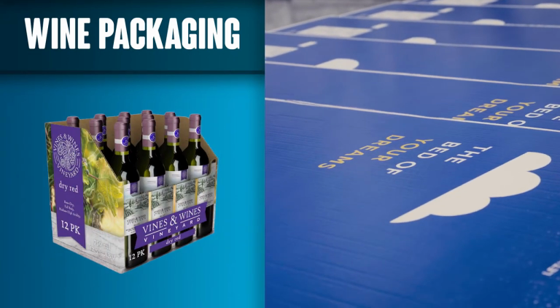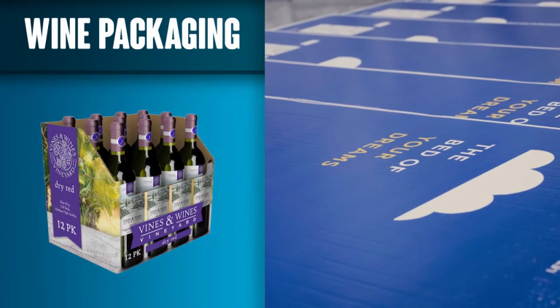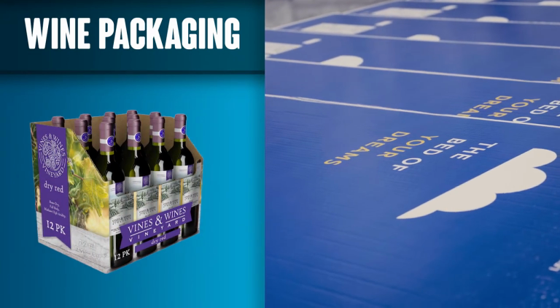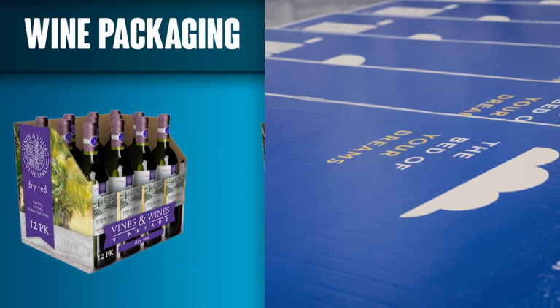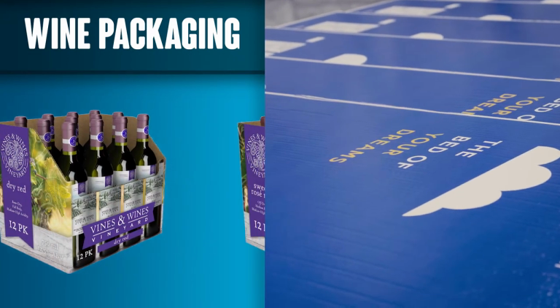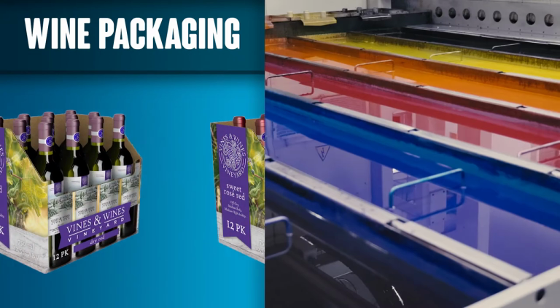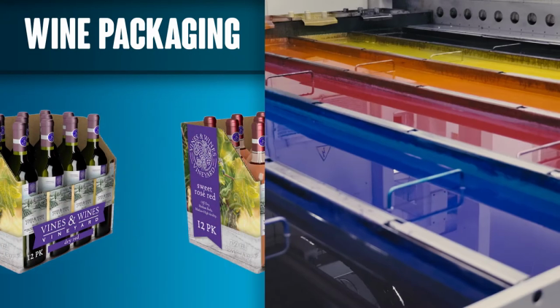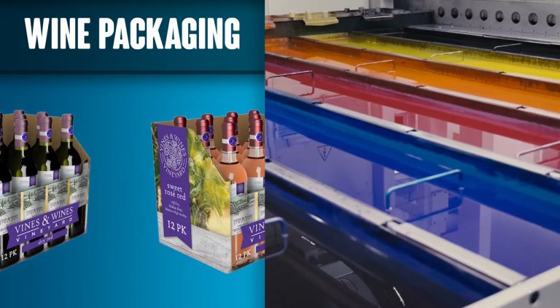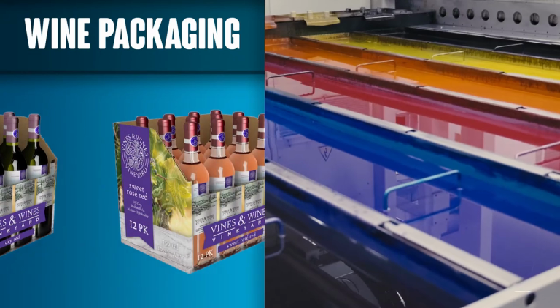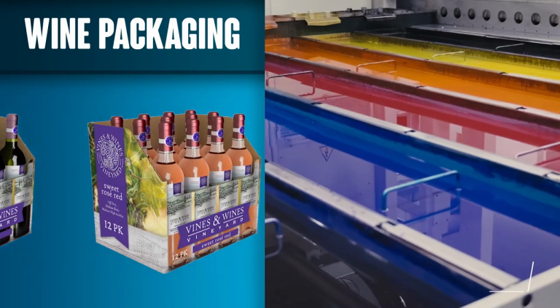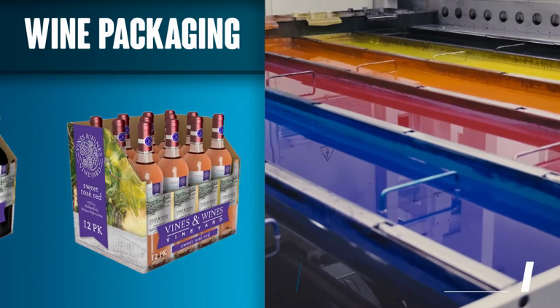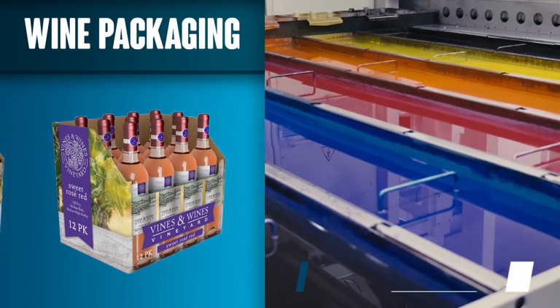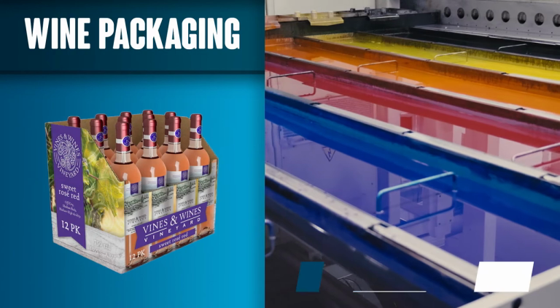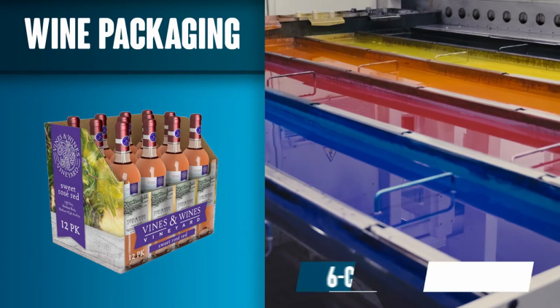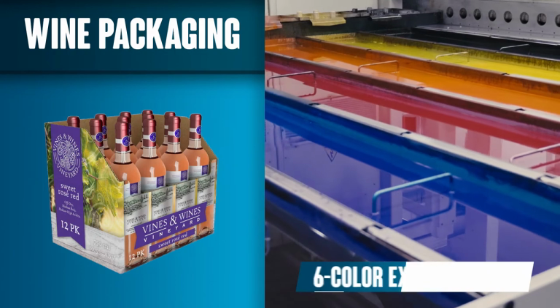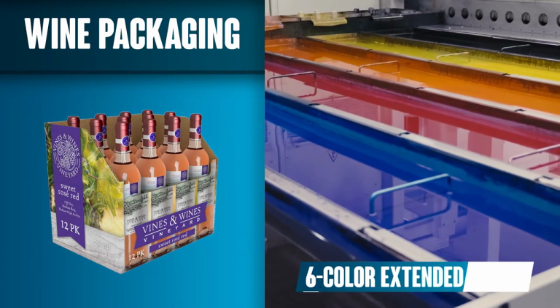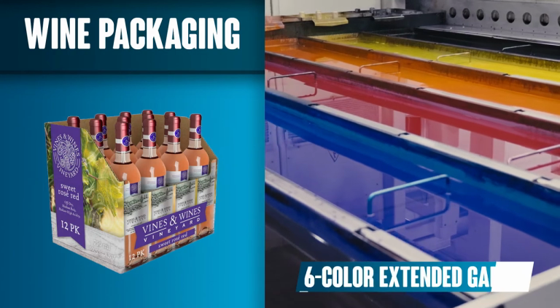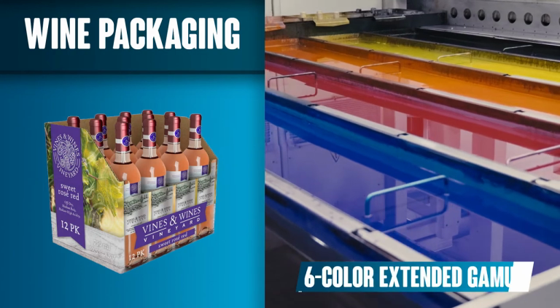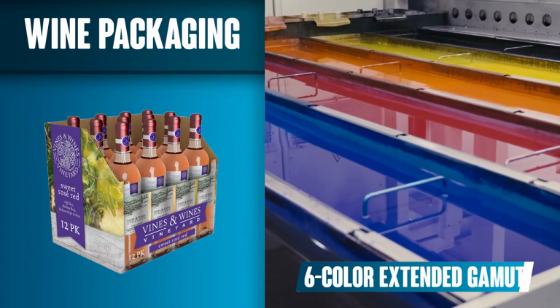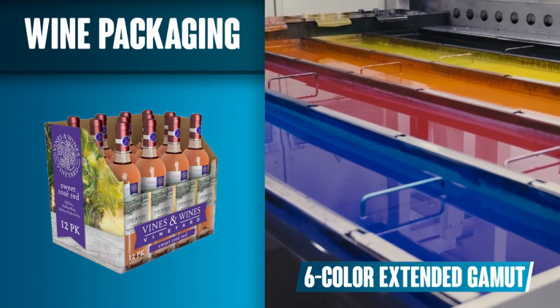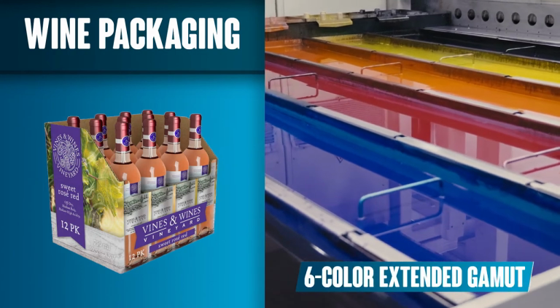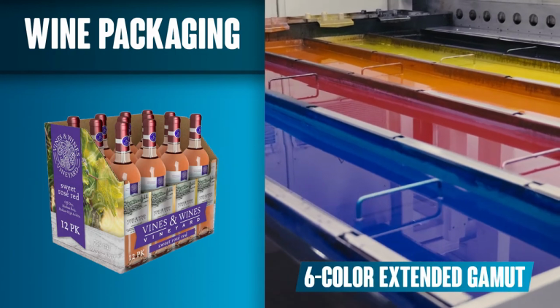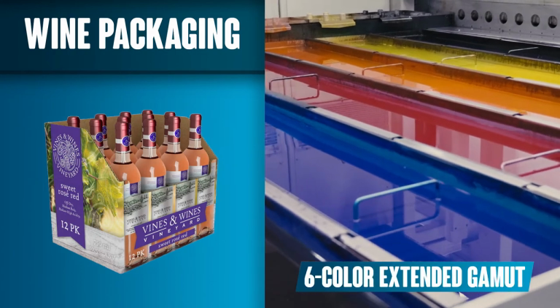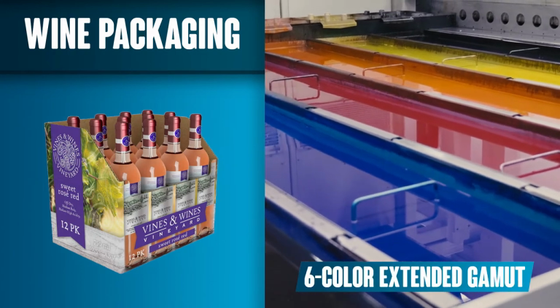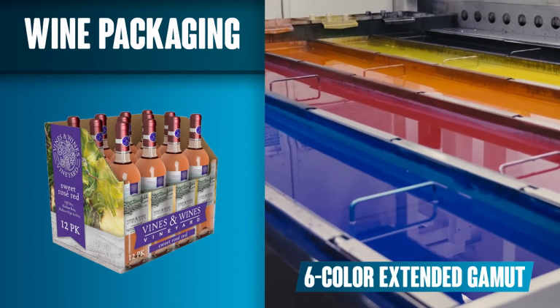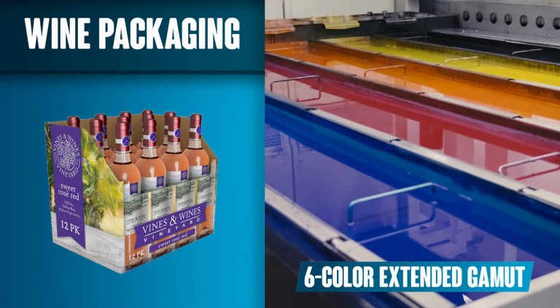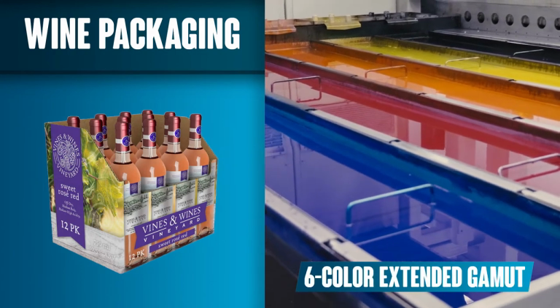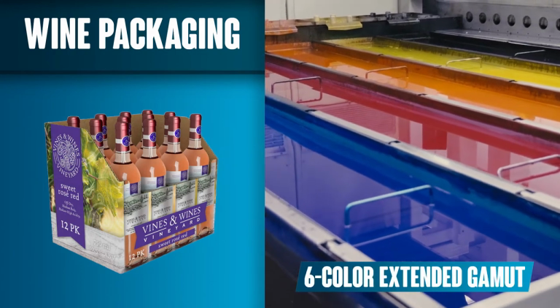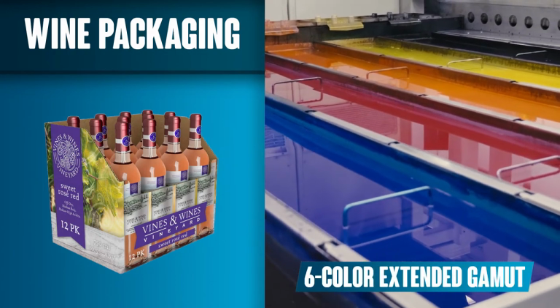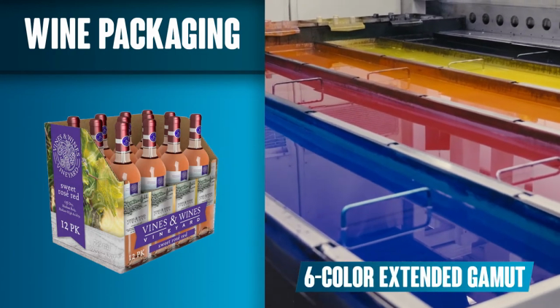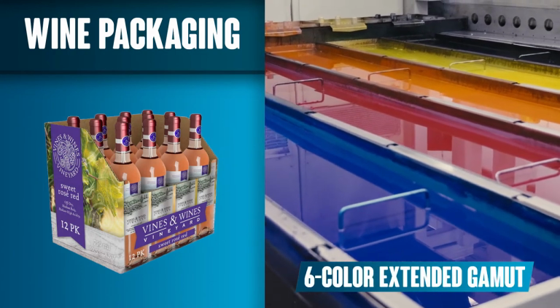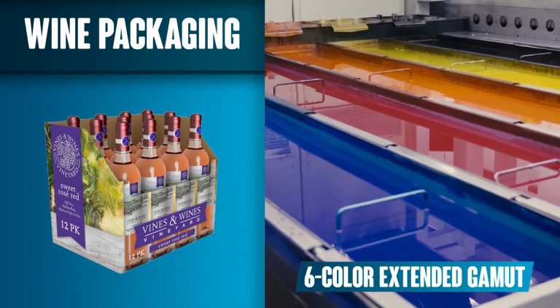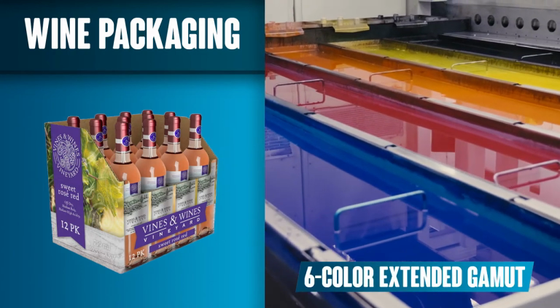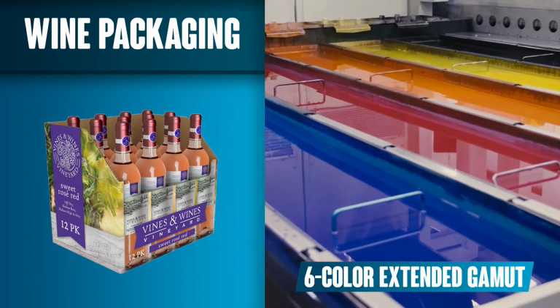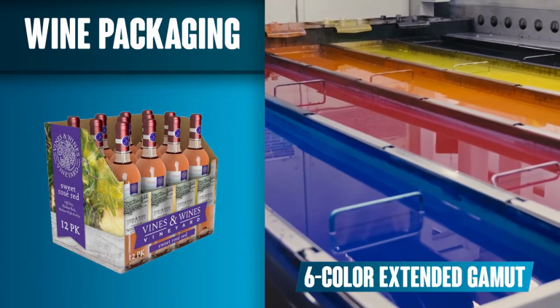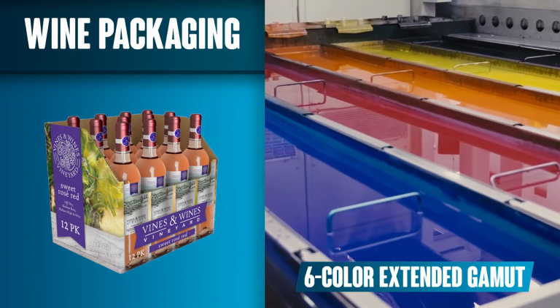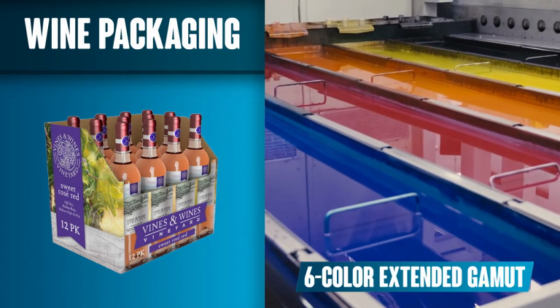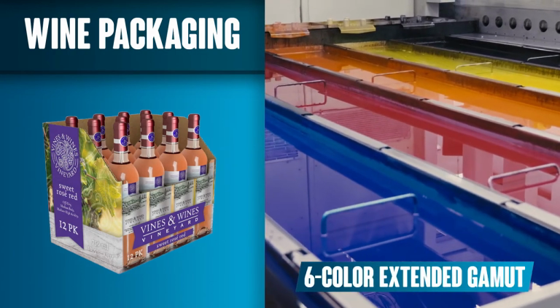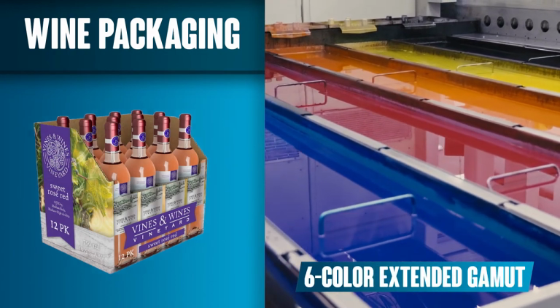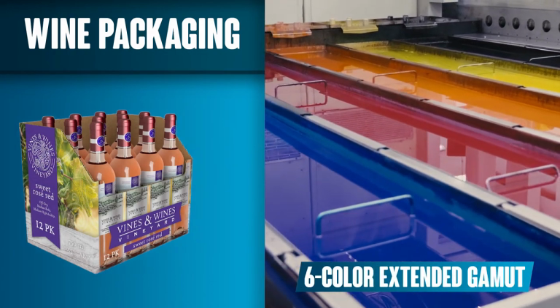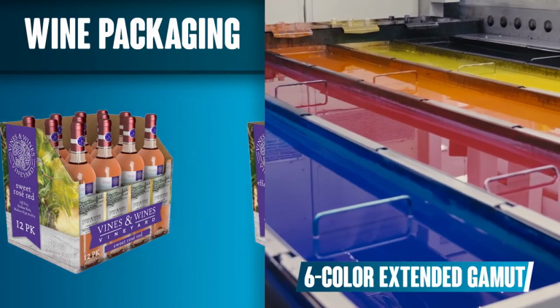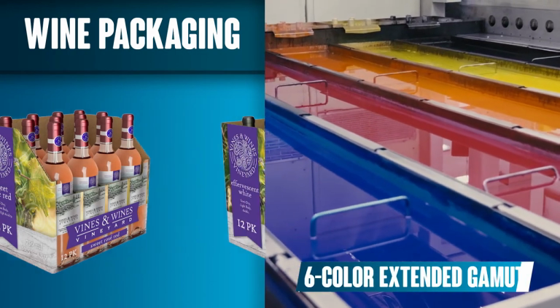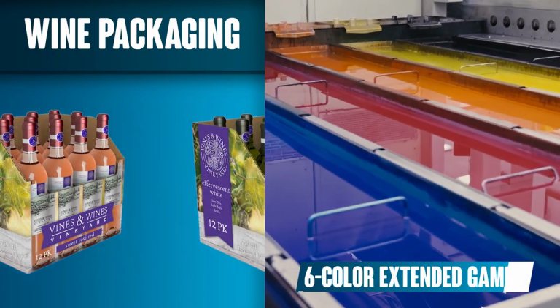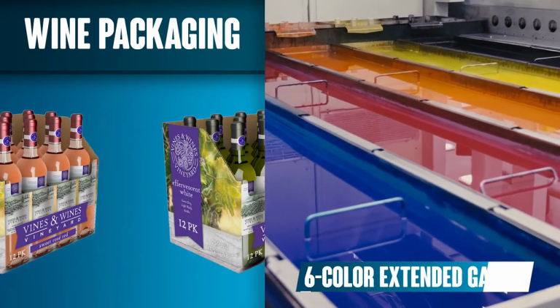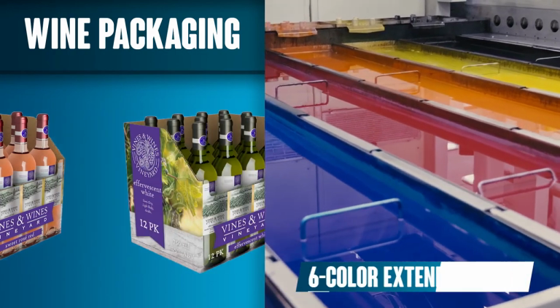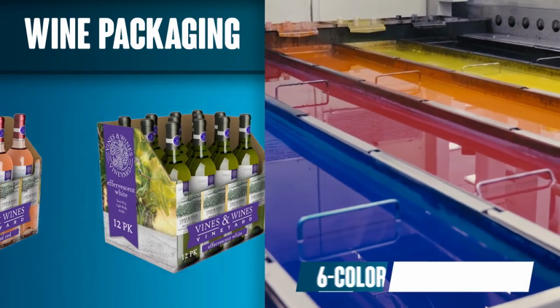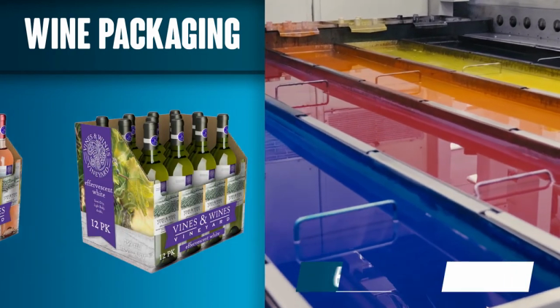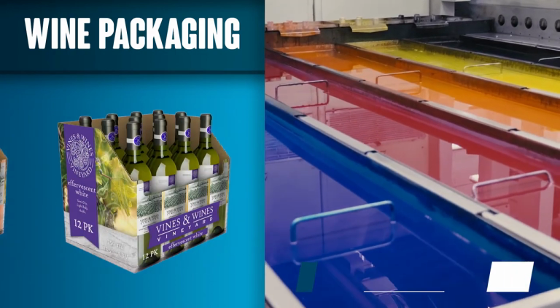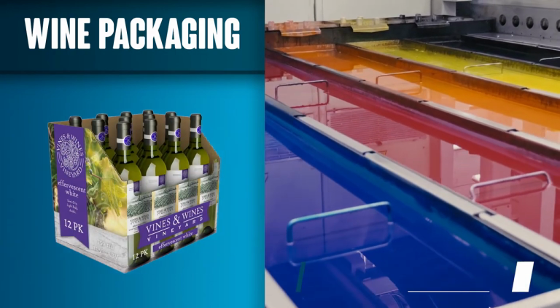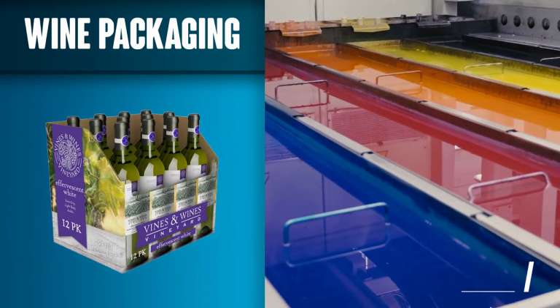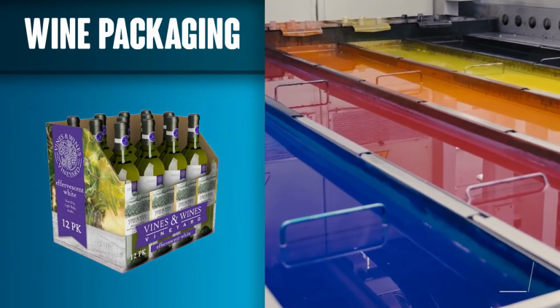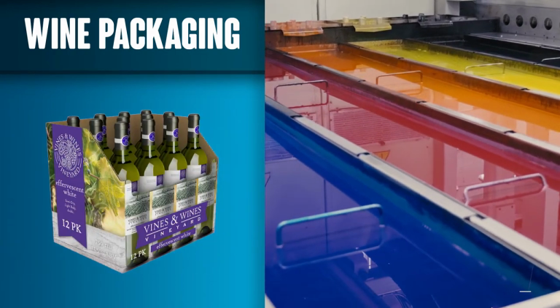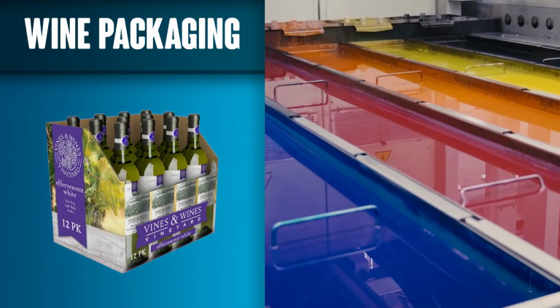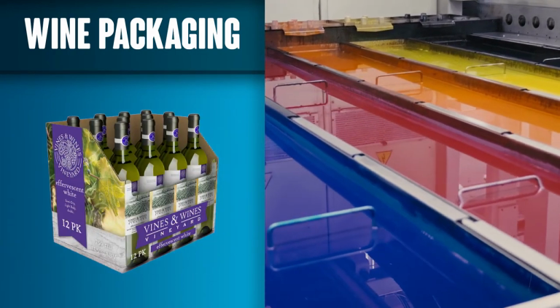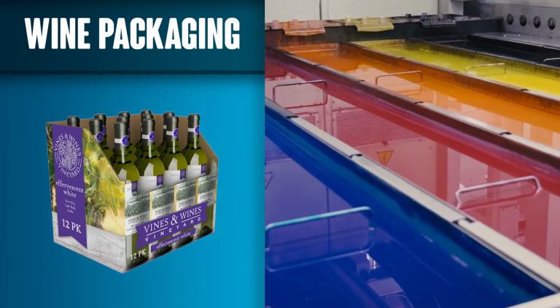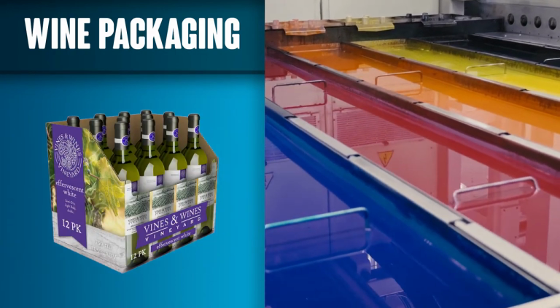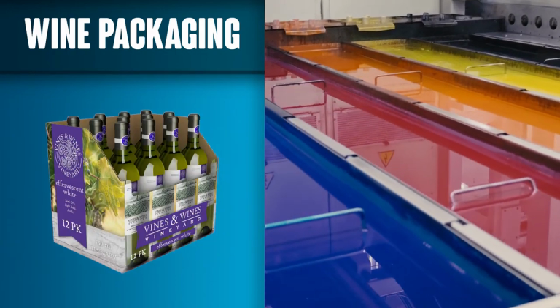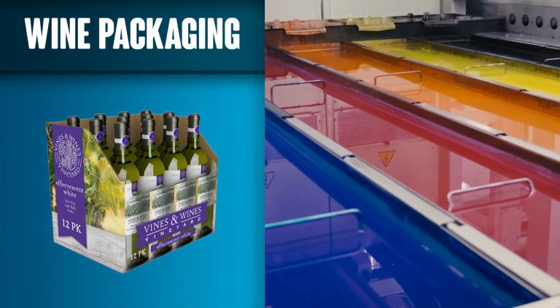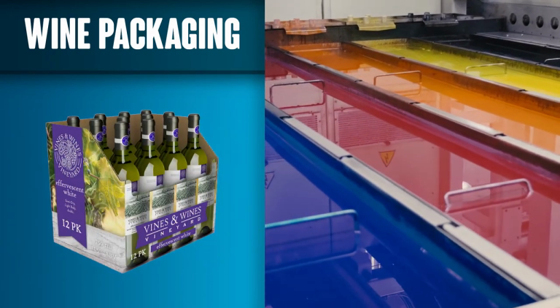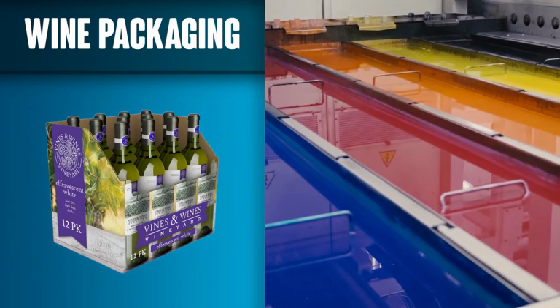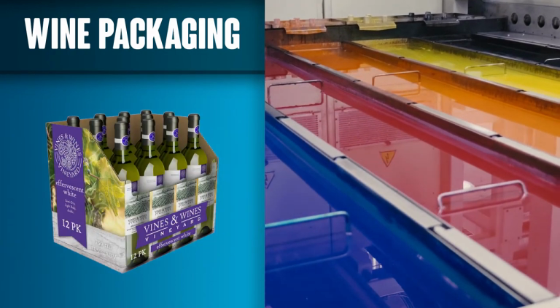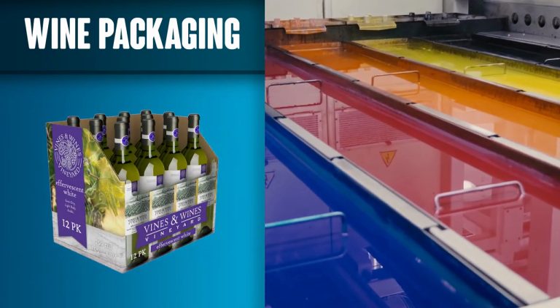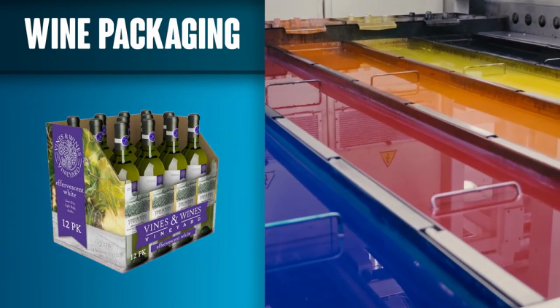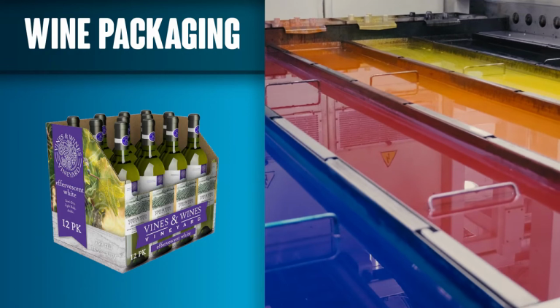We're experts with digital printing six-color extended gamut. With extended gamut, we can actually match your brand colors — not just say we will.